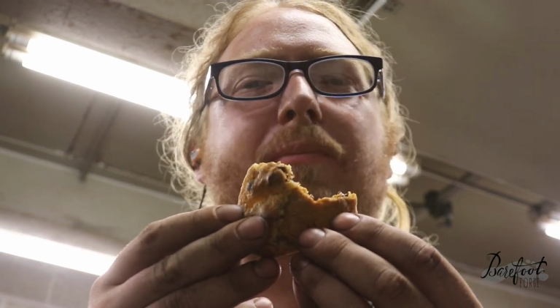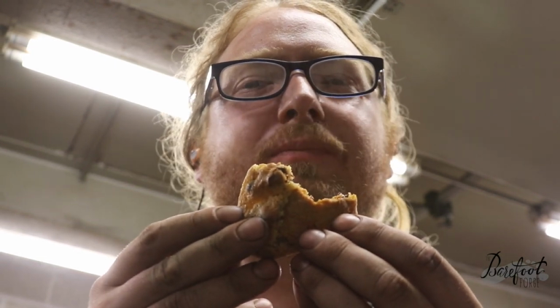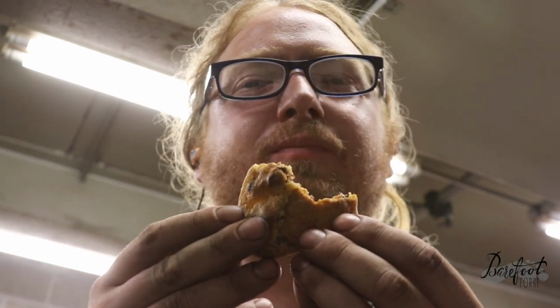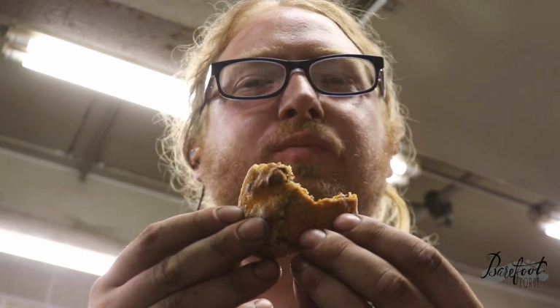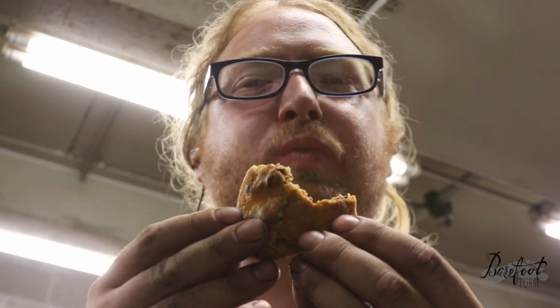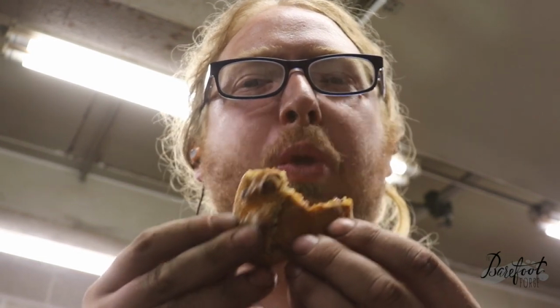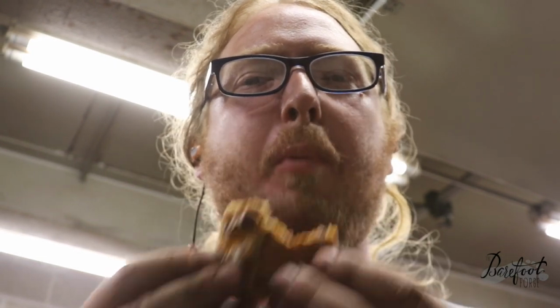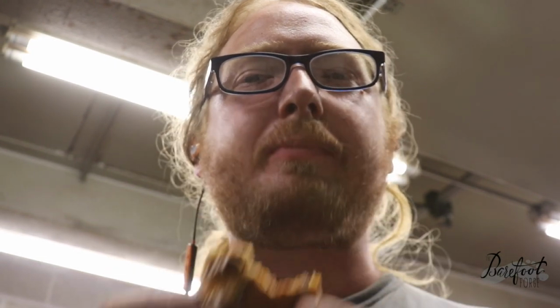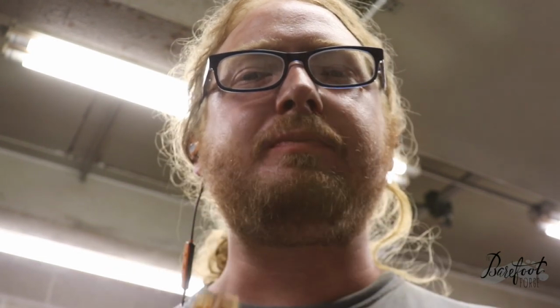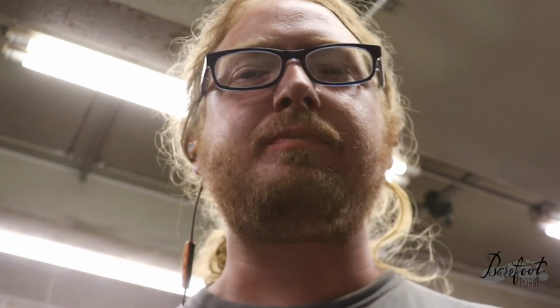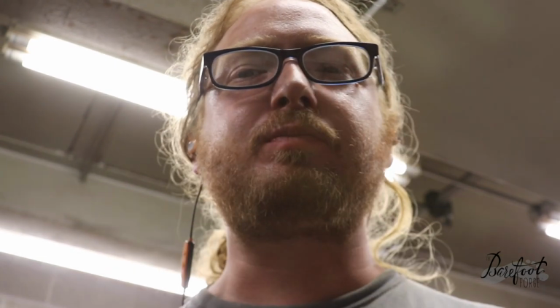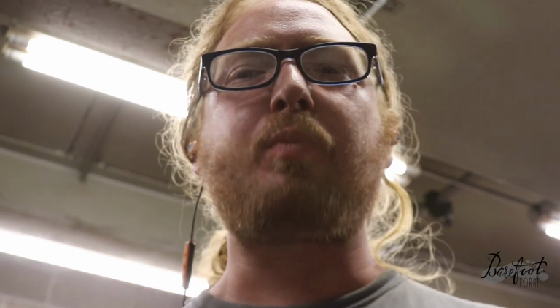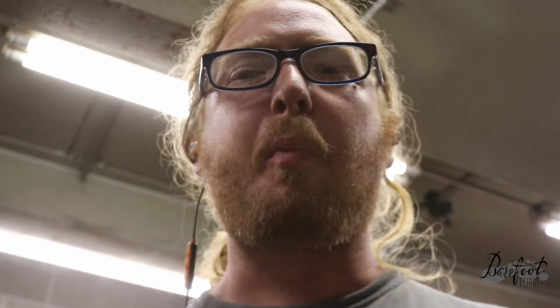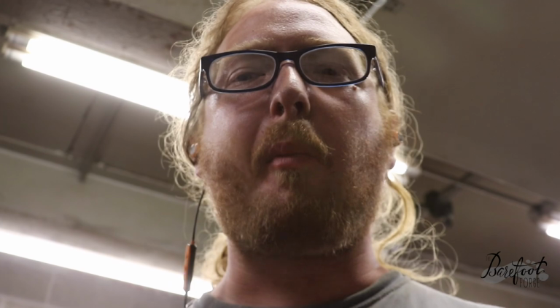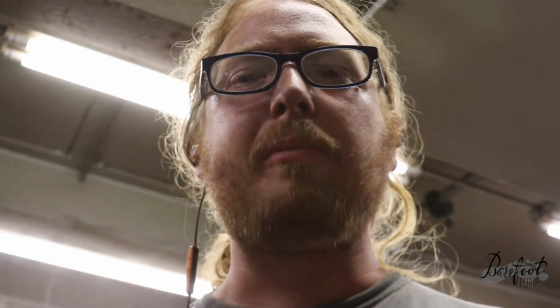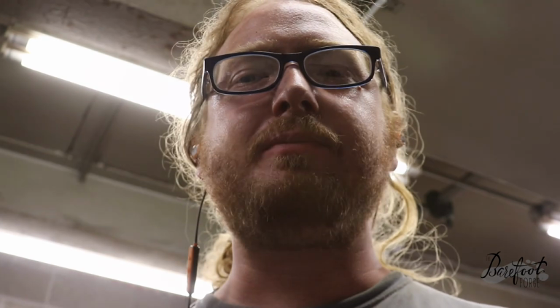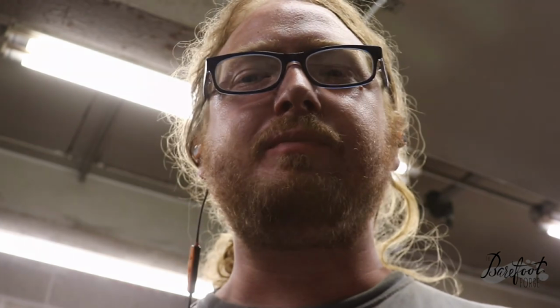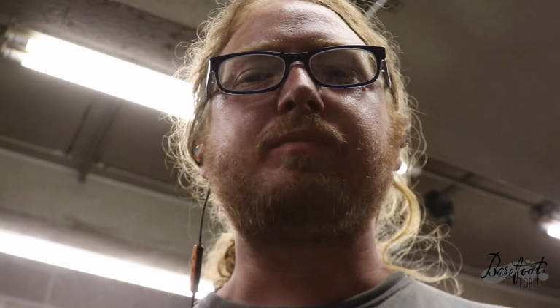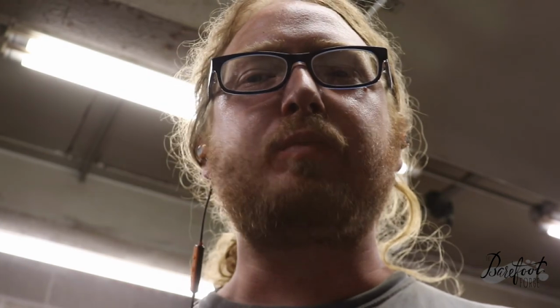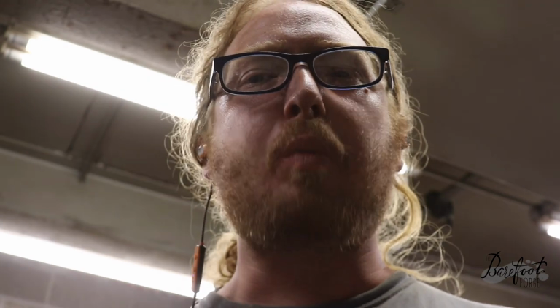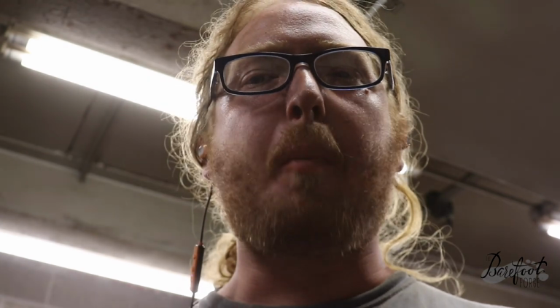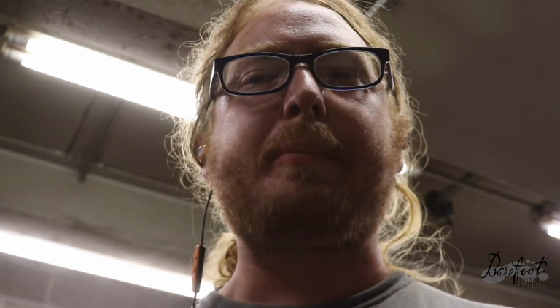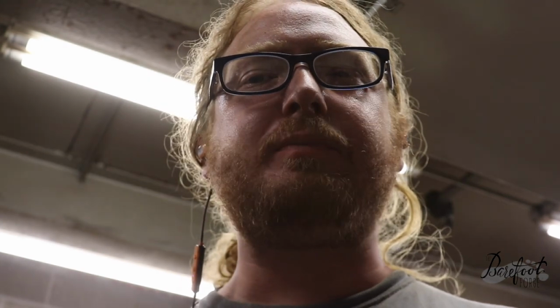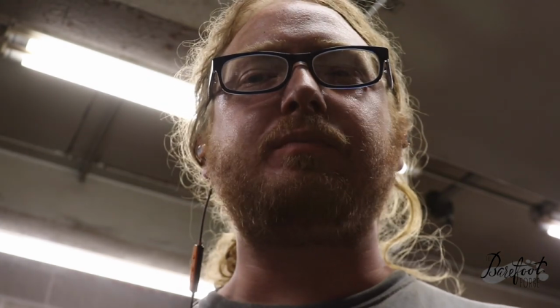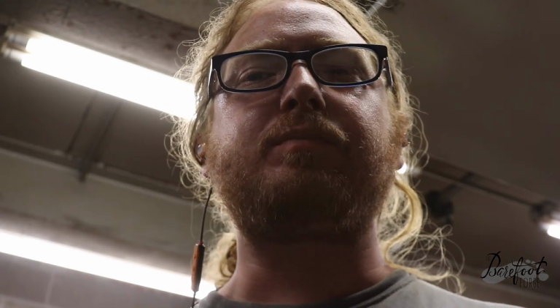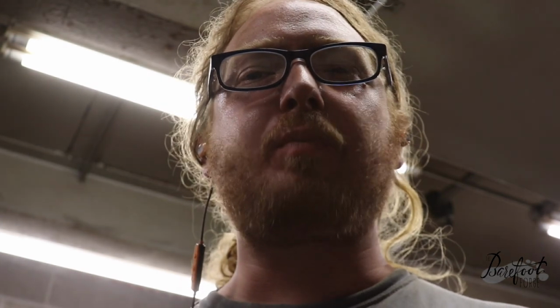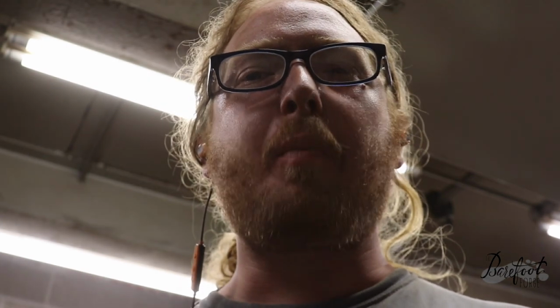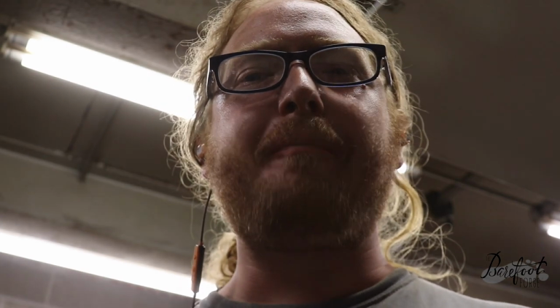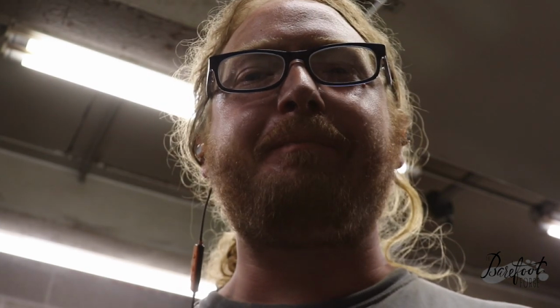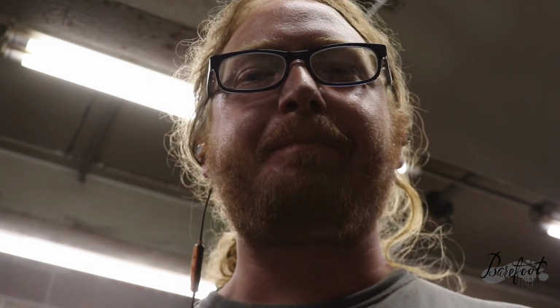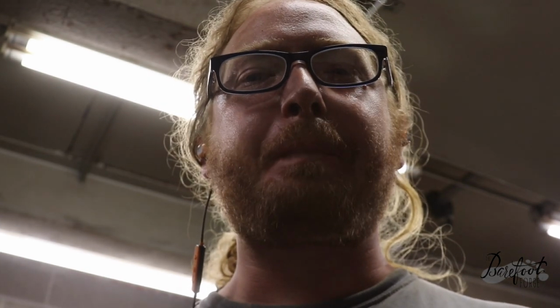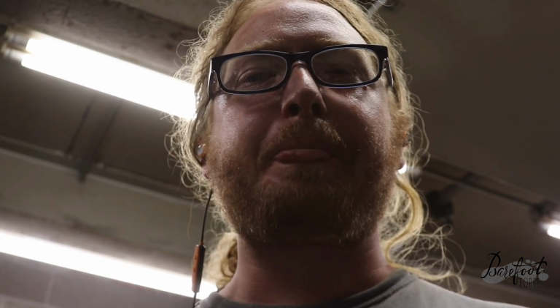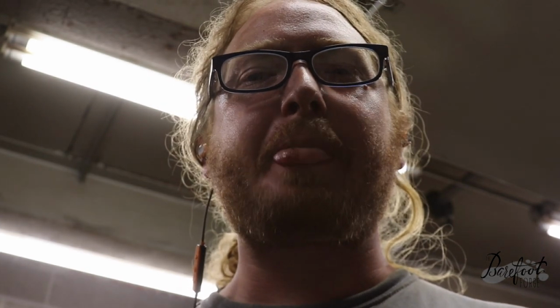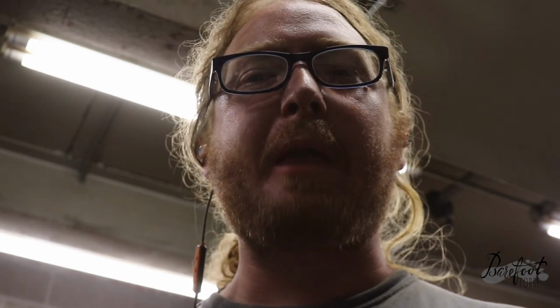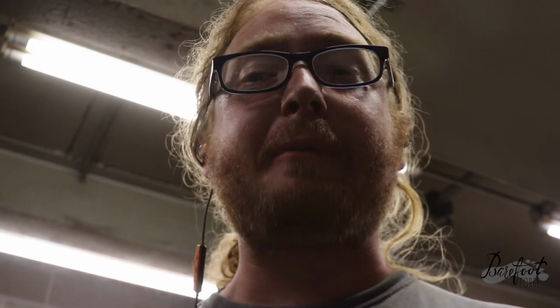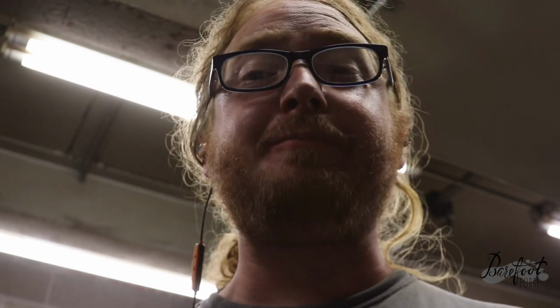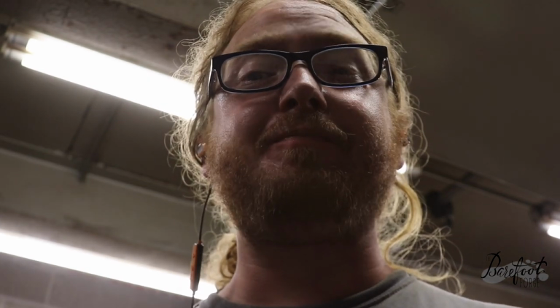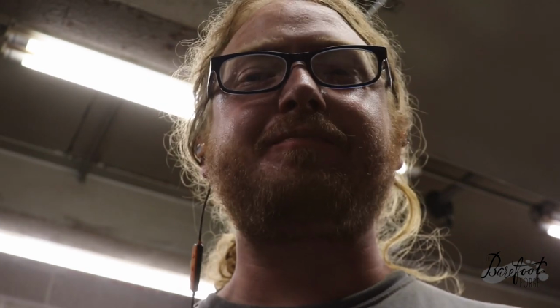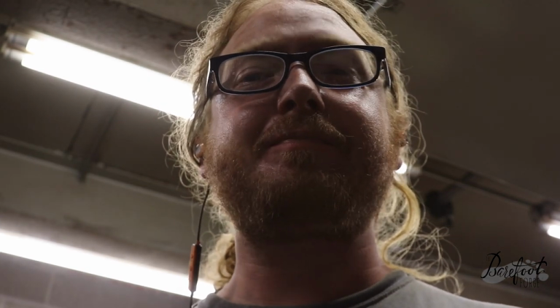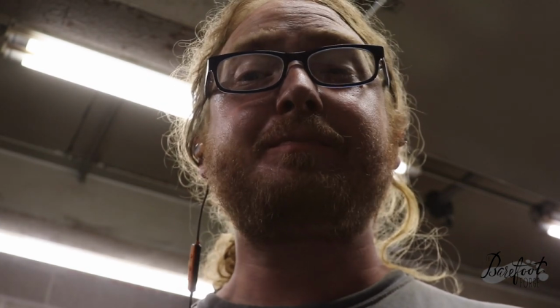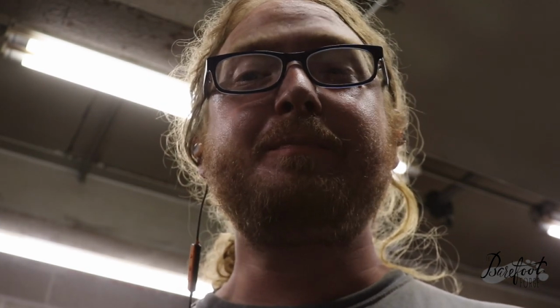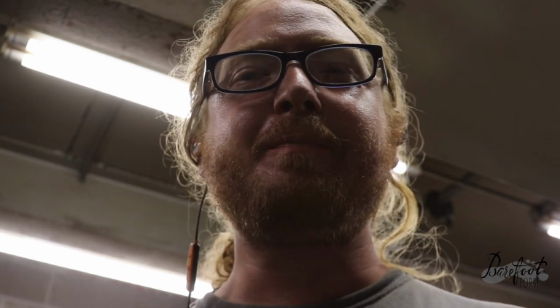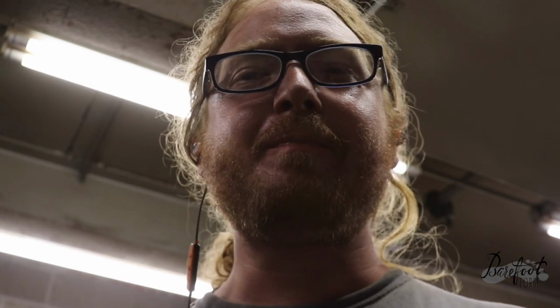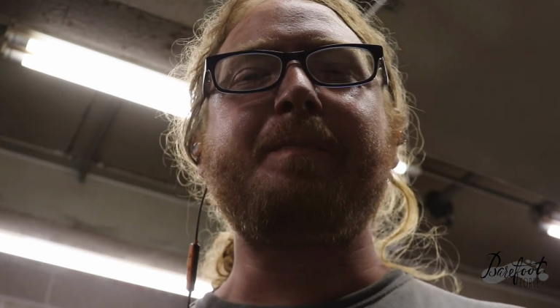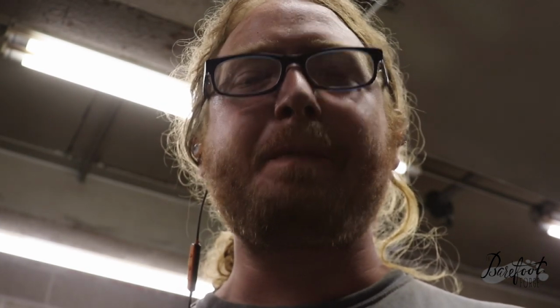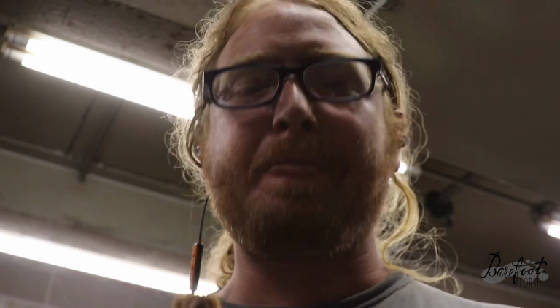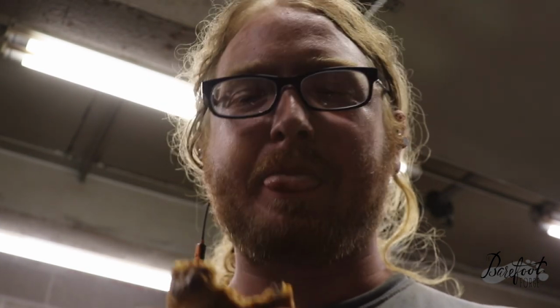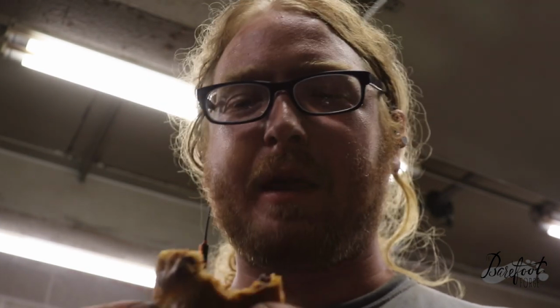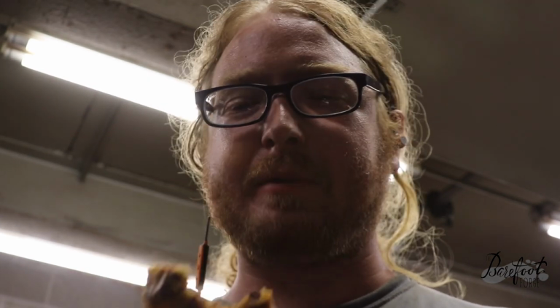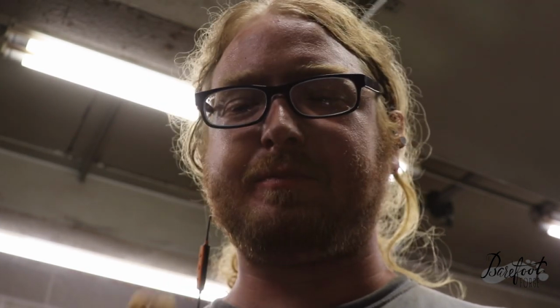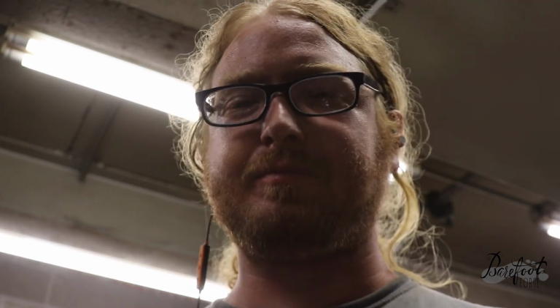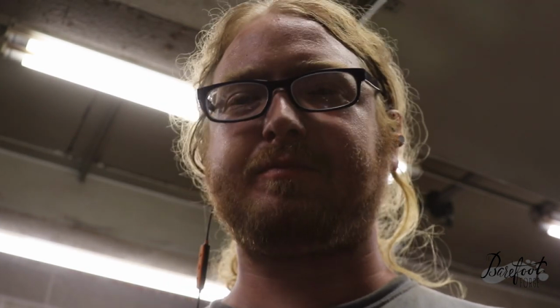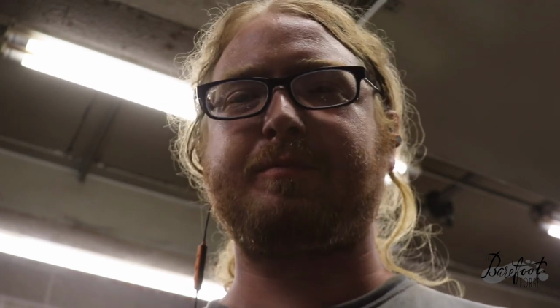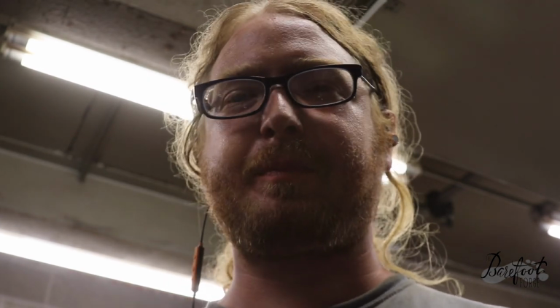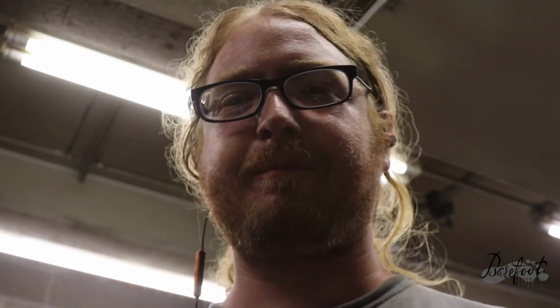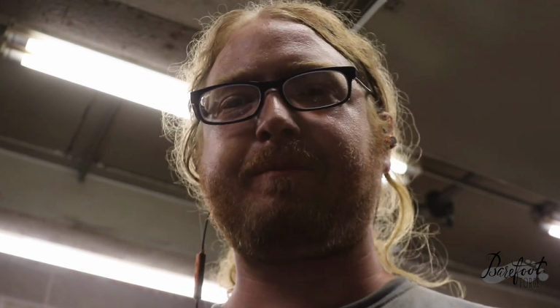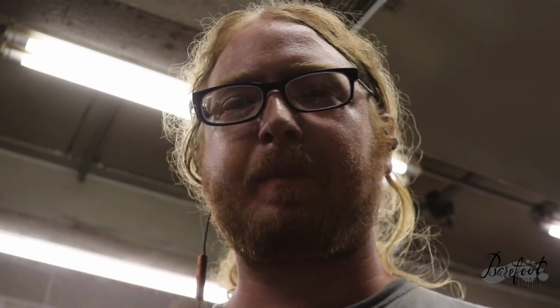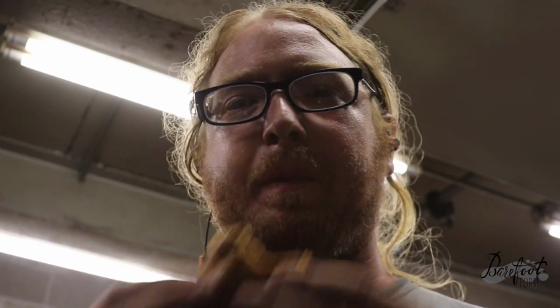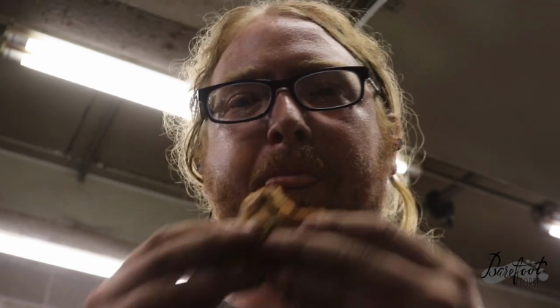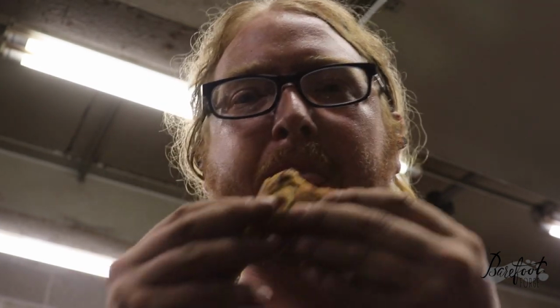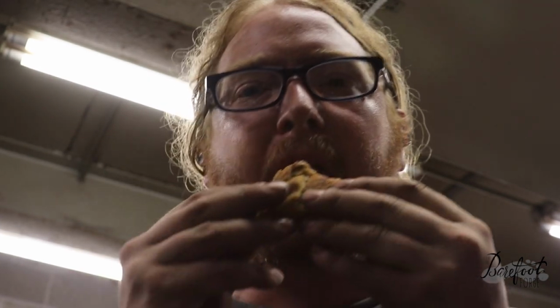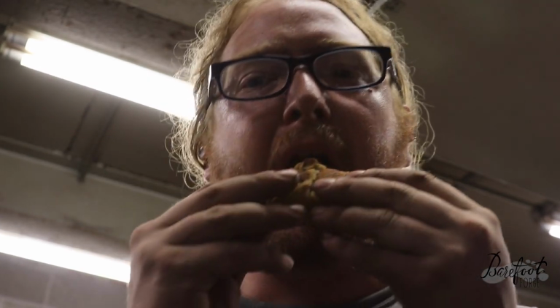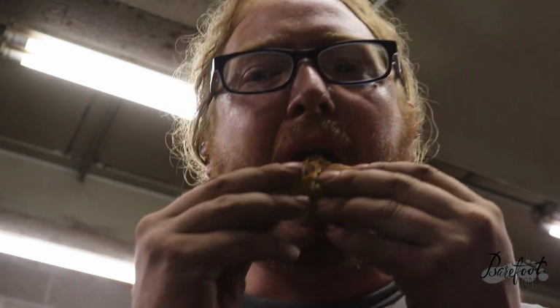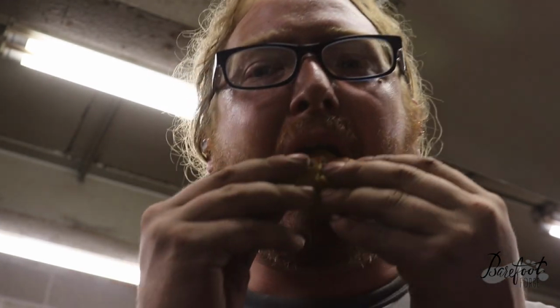Hopefully this has inspired you and taught you a little bit about the heat treating procedures for chocolate chip cookie dough. Enjoy!